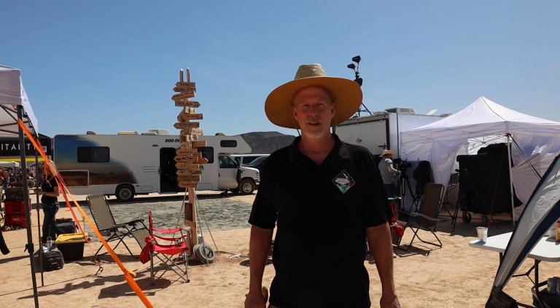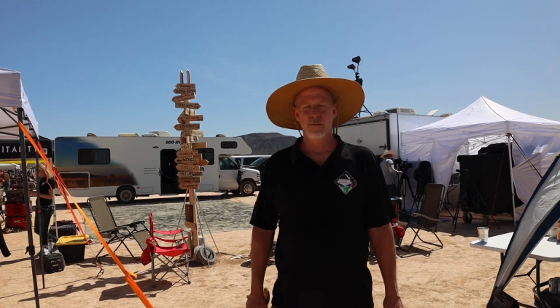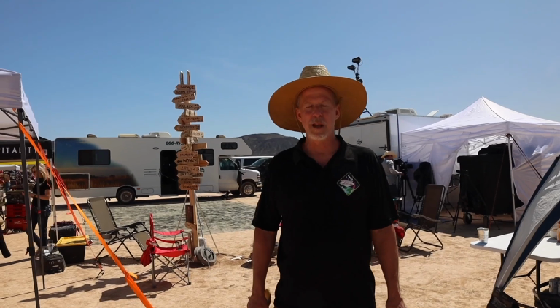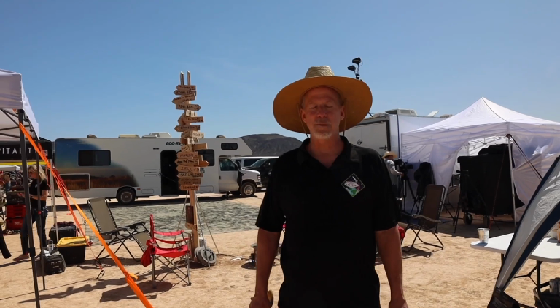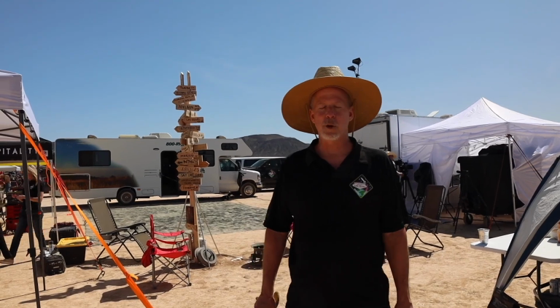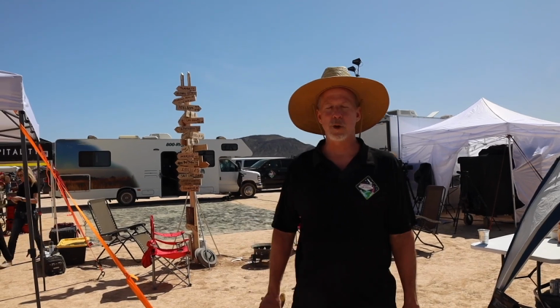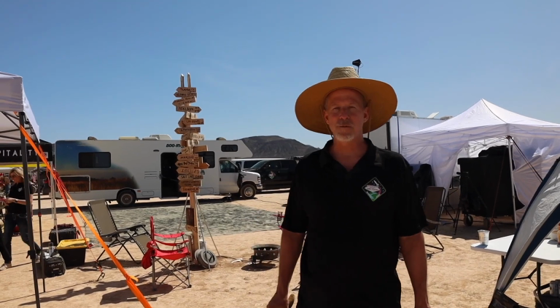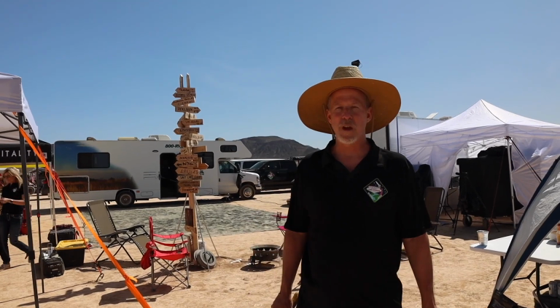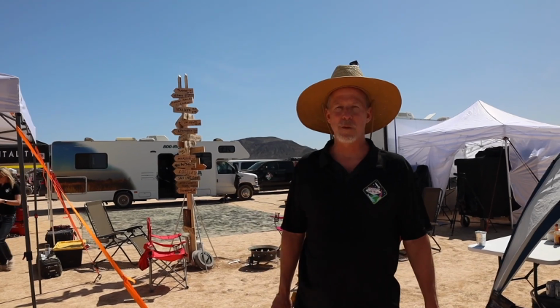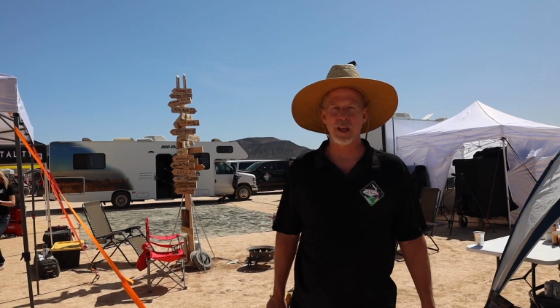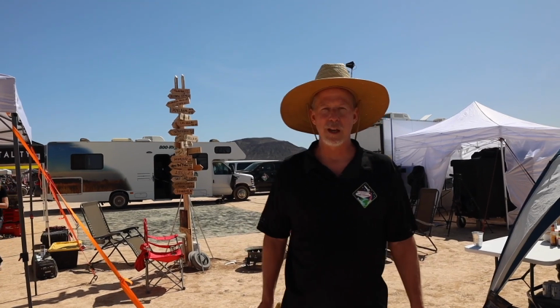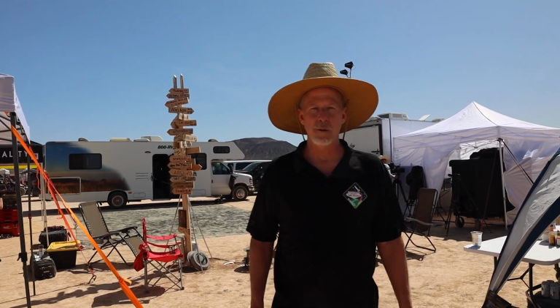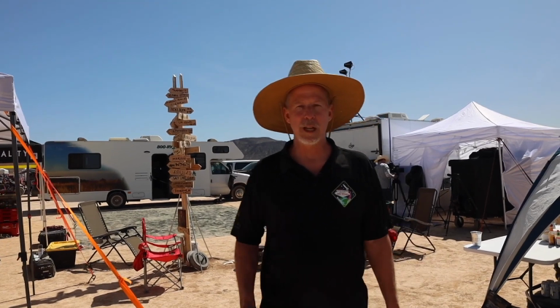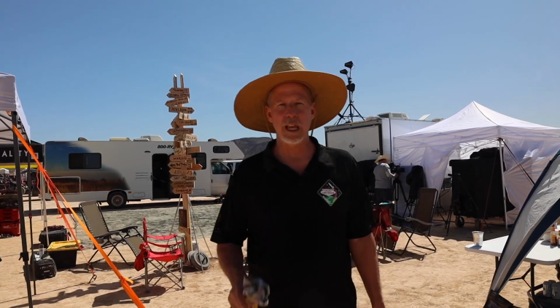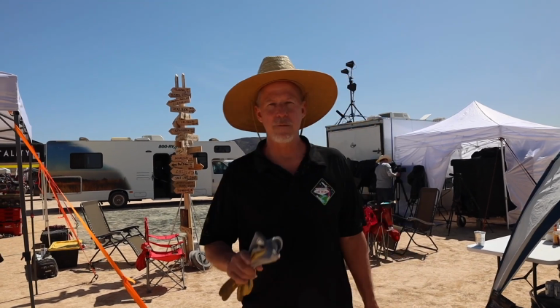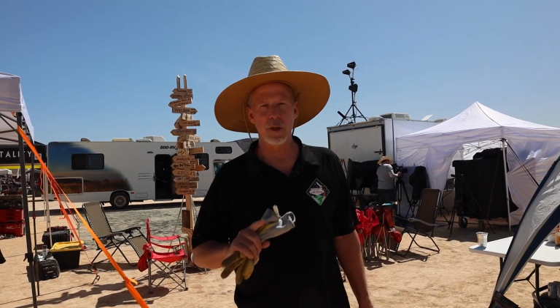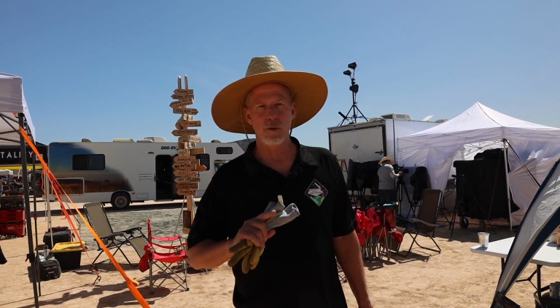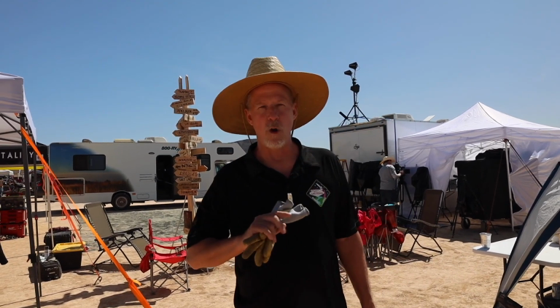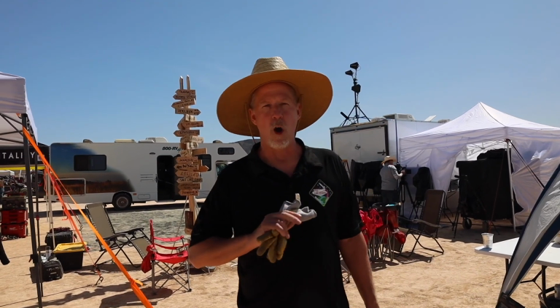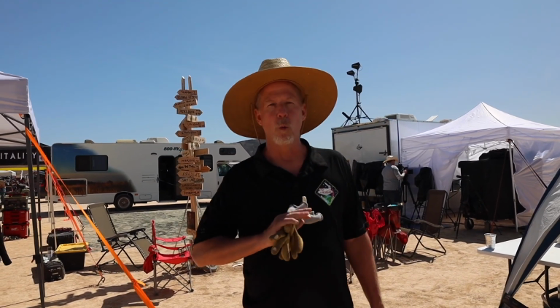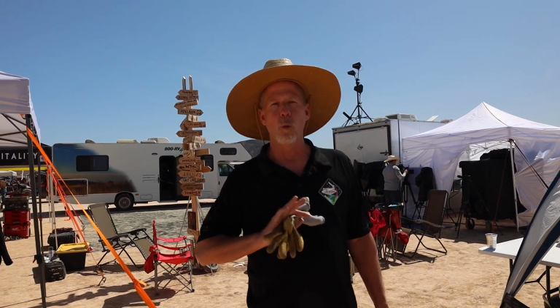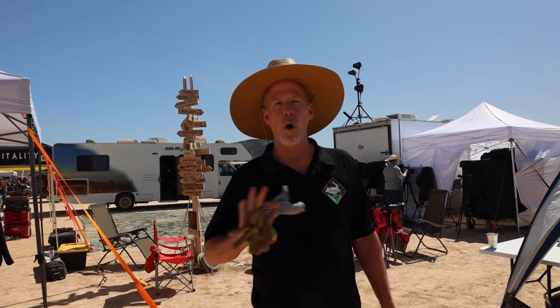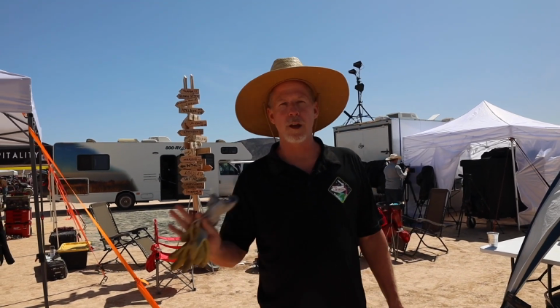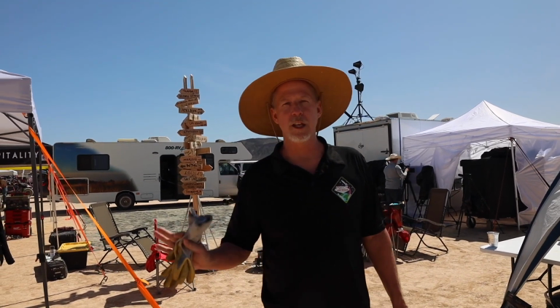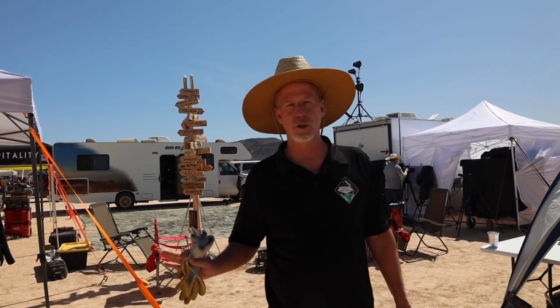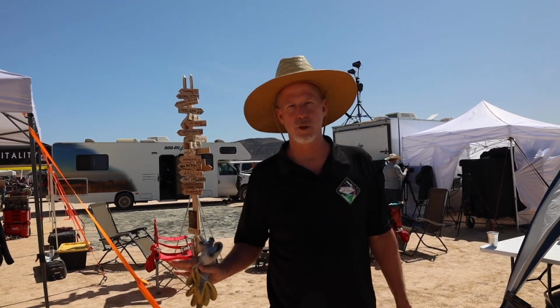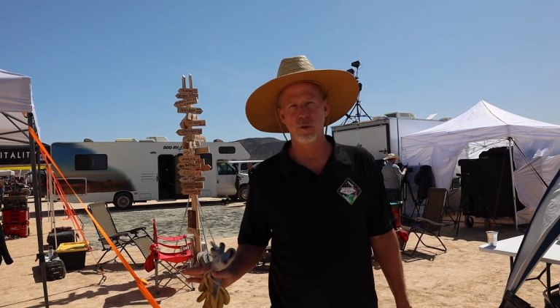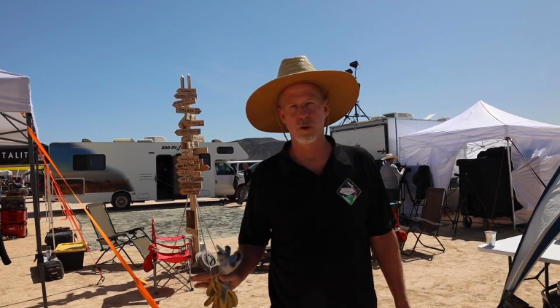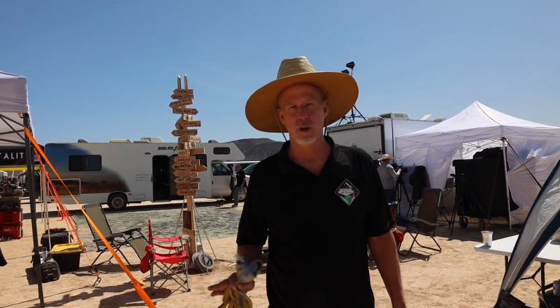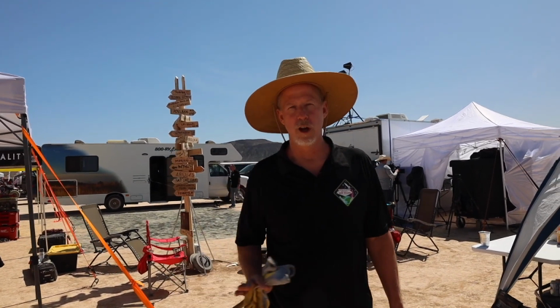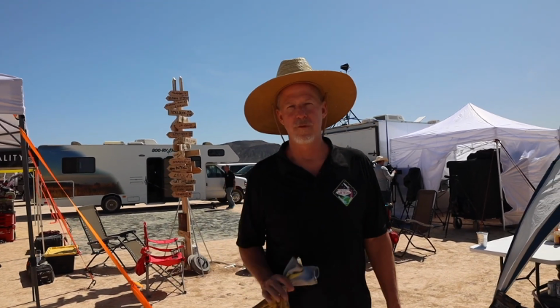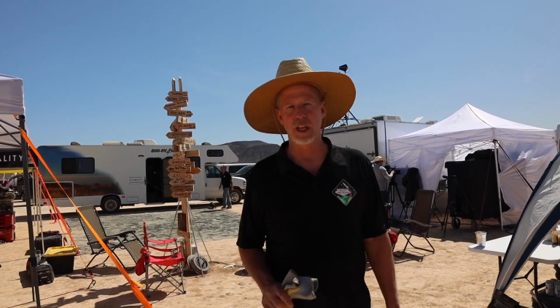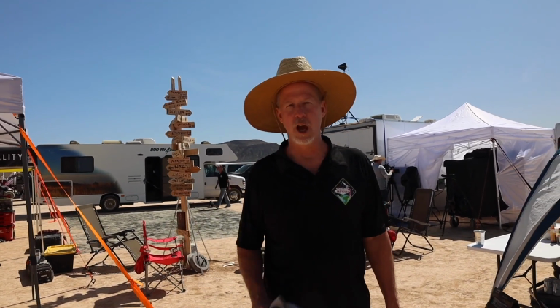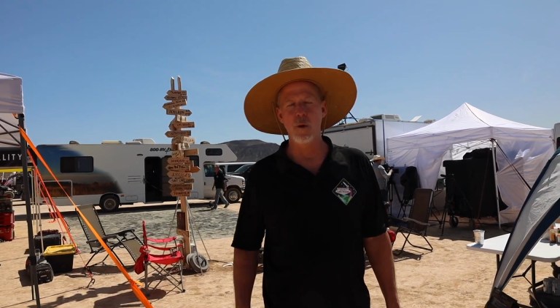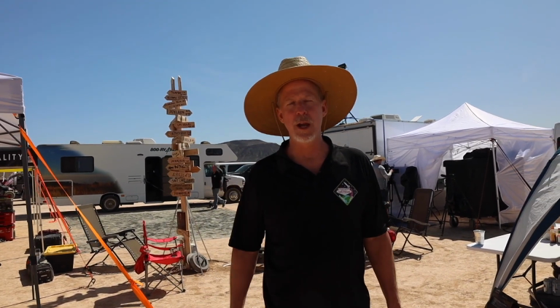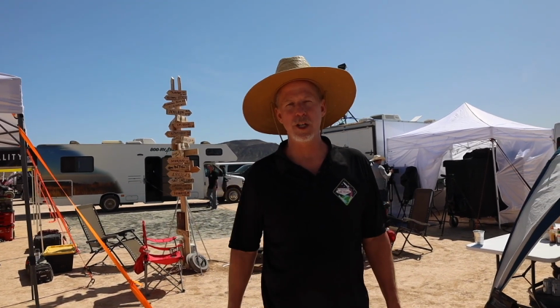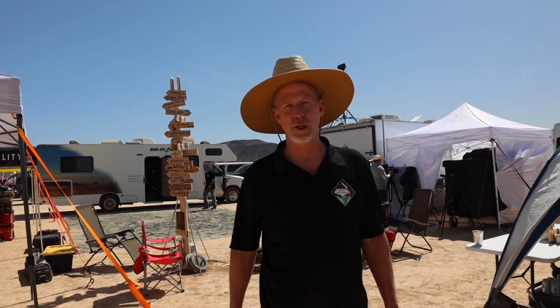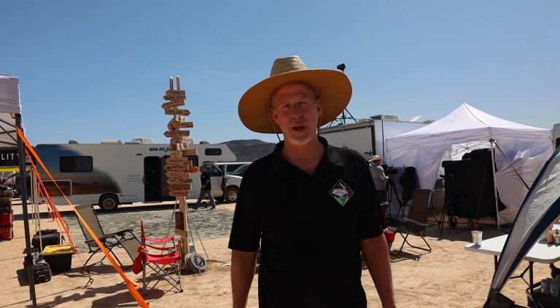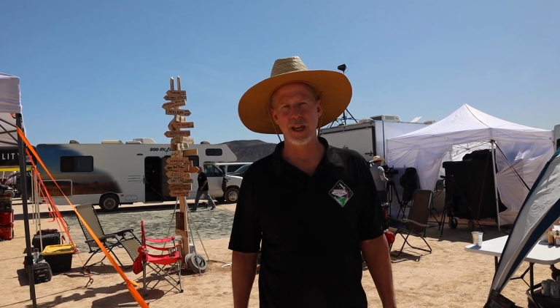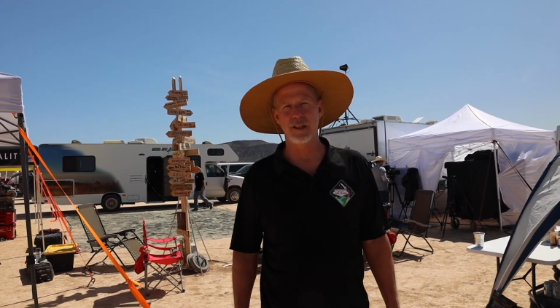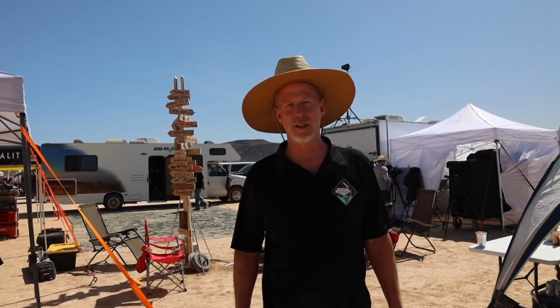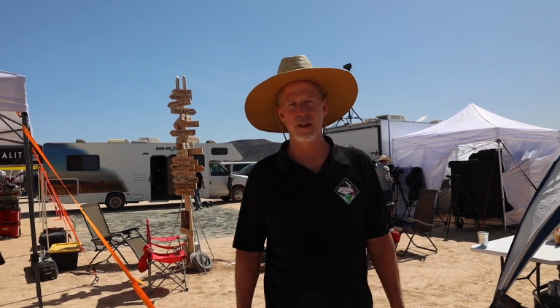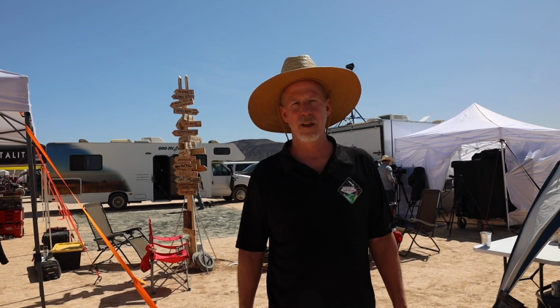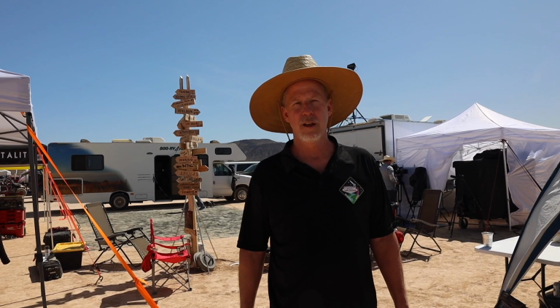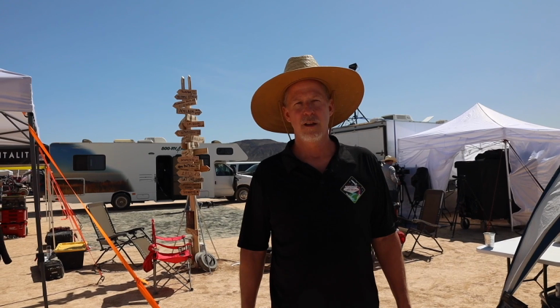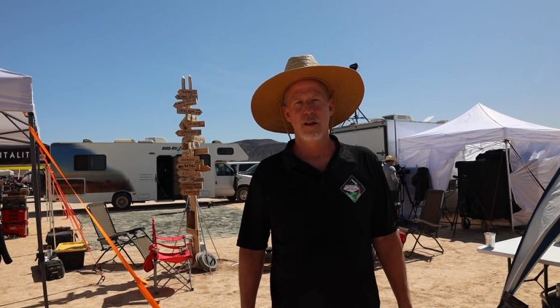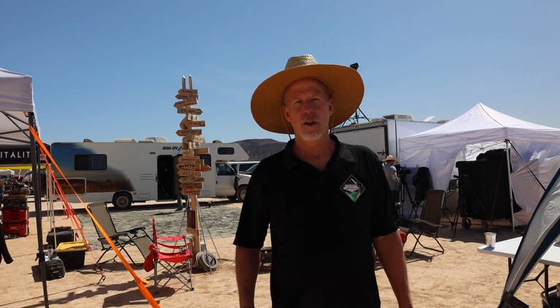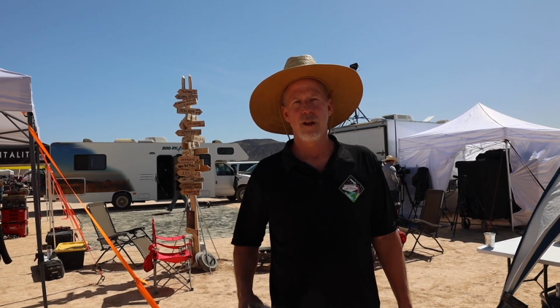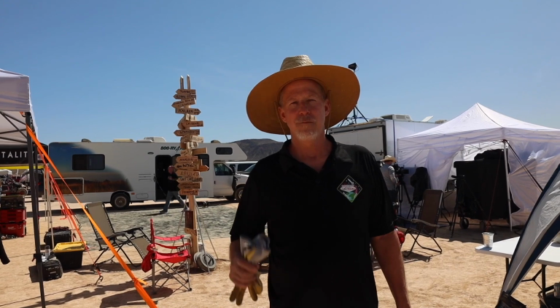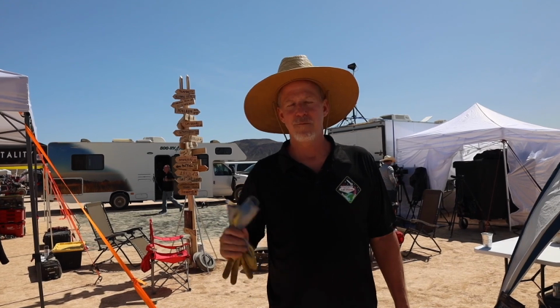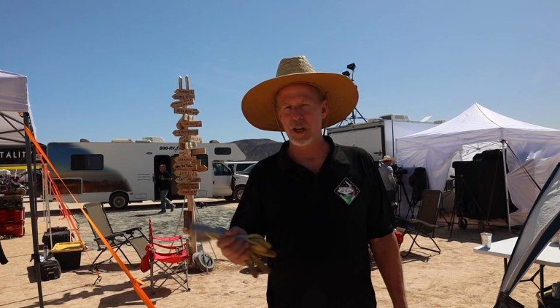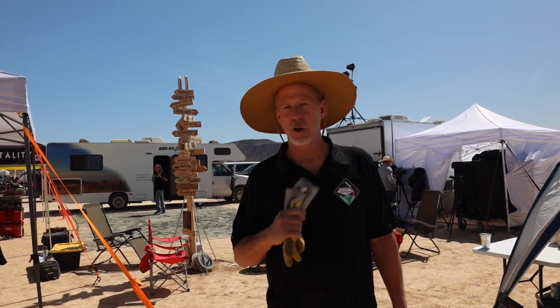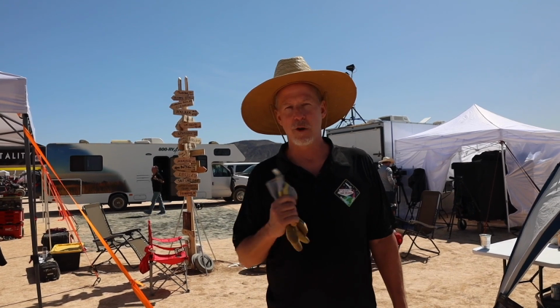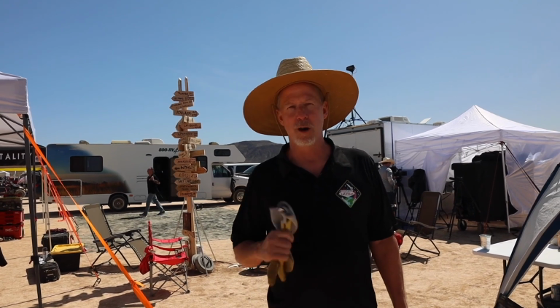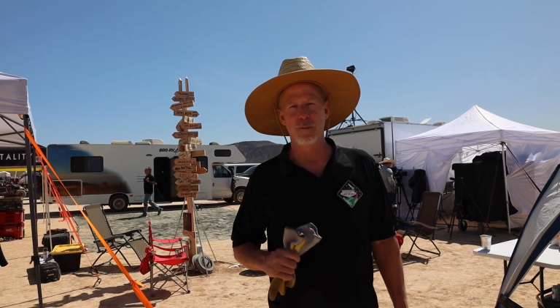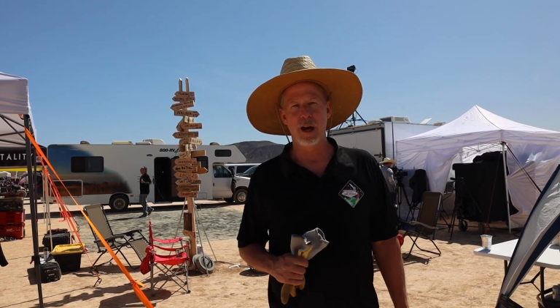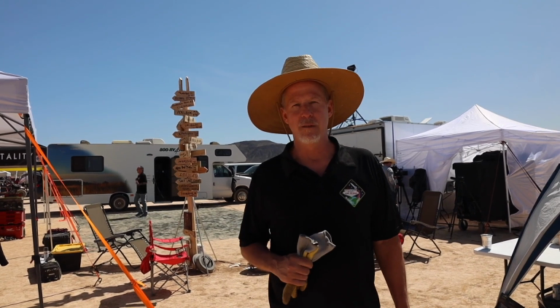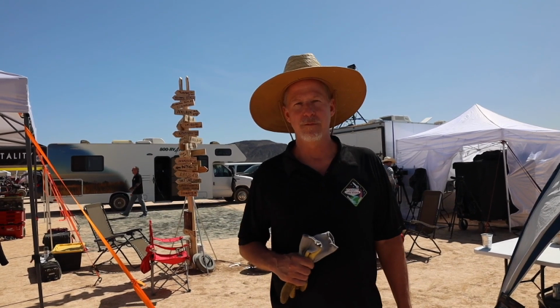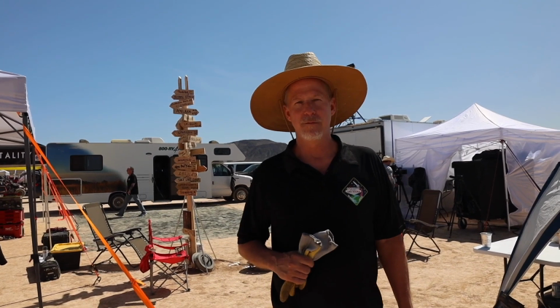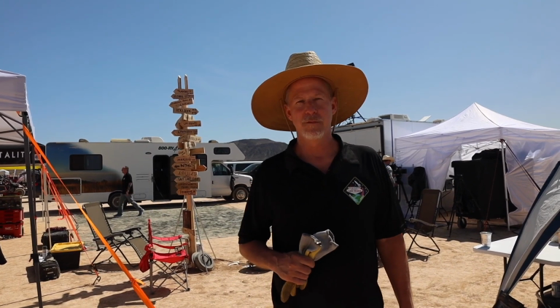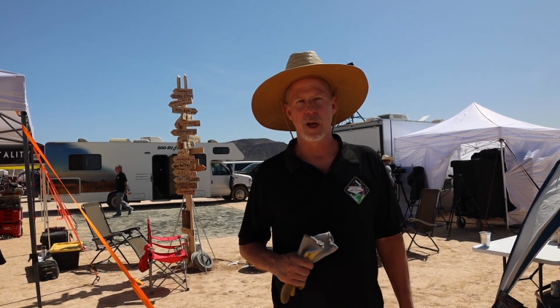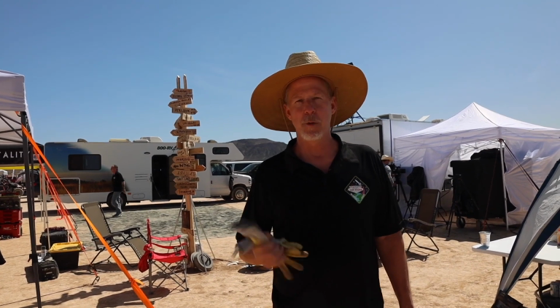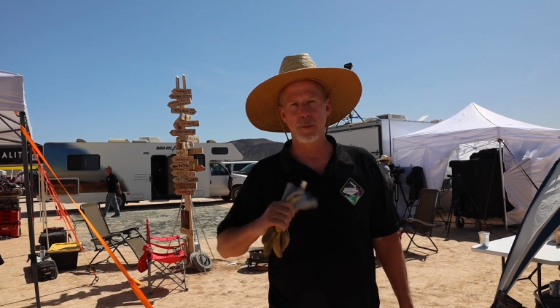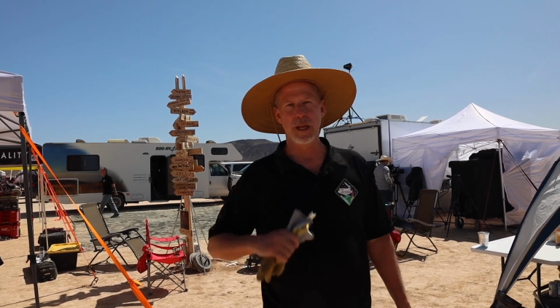My name is Chris Fenwick and I want to give you a walking tour of the OH Space Video Compound. Come with me.